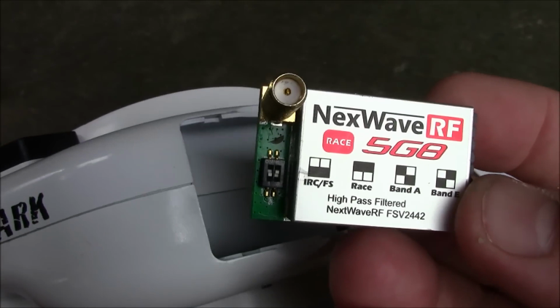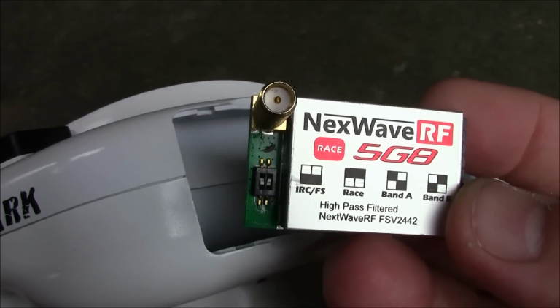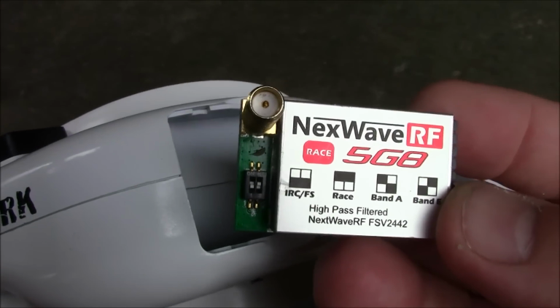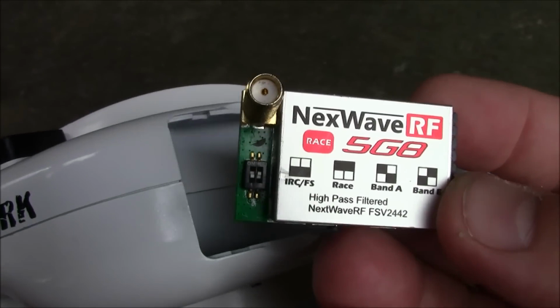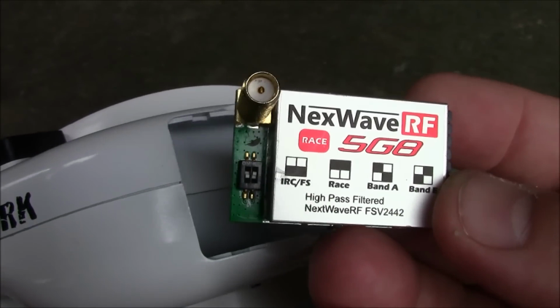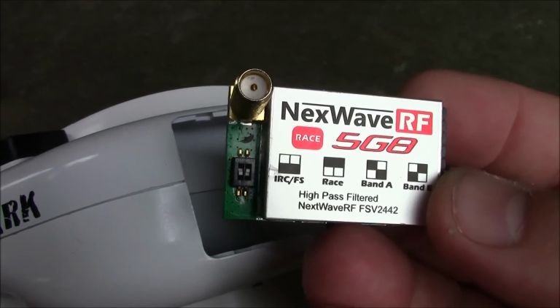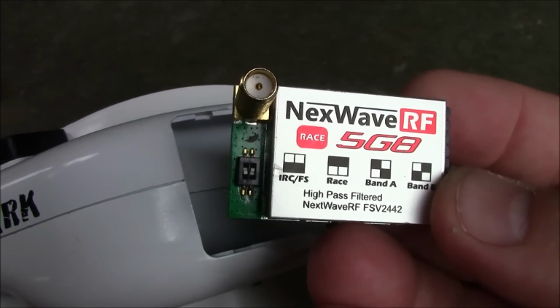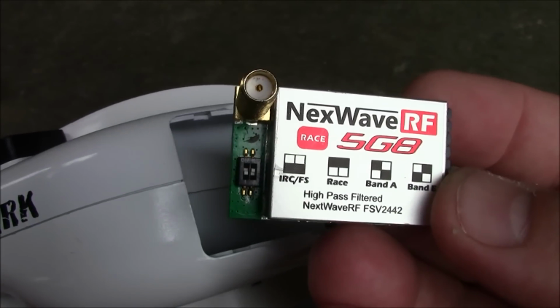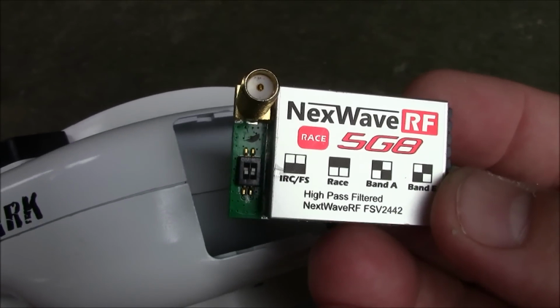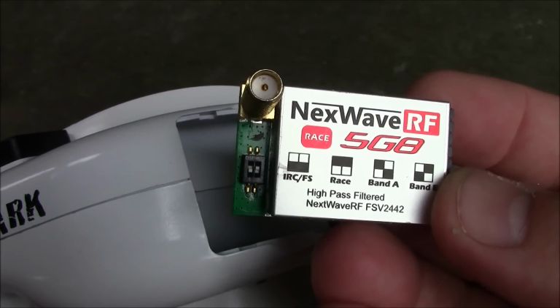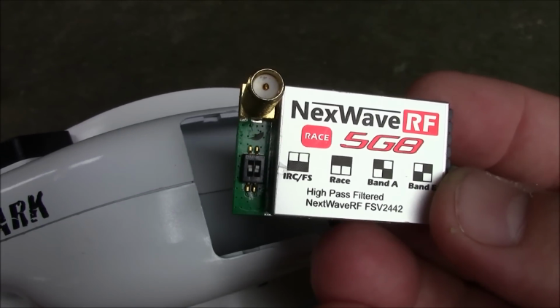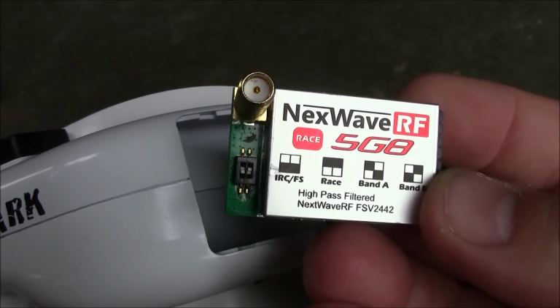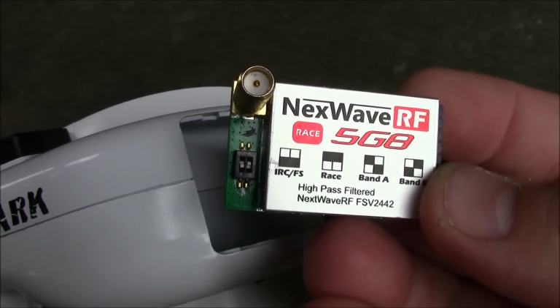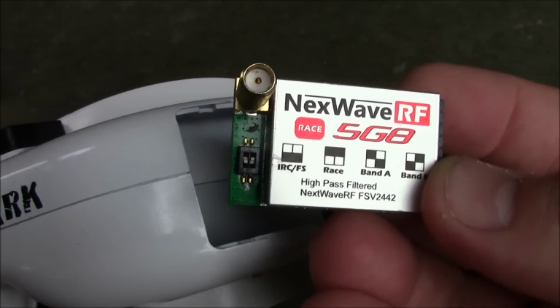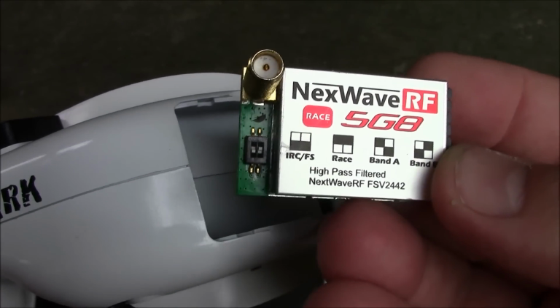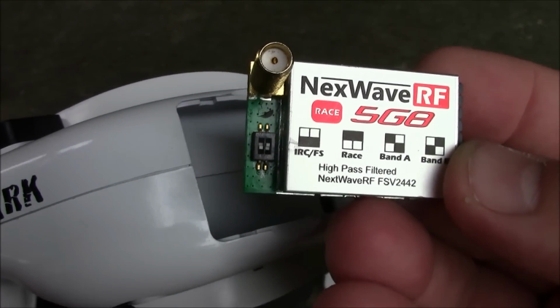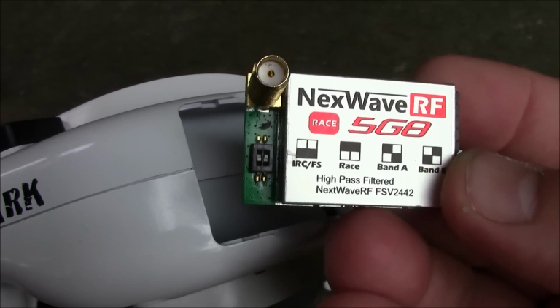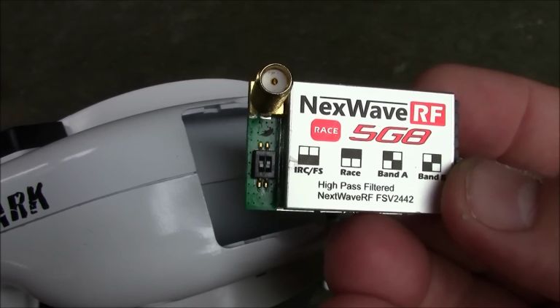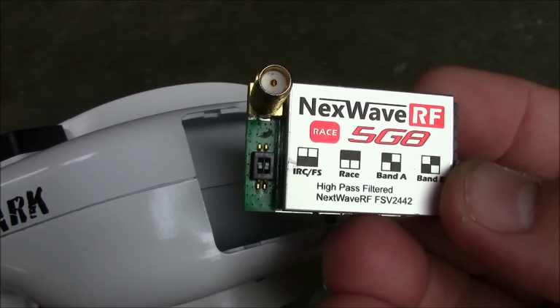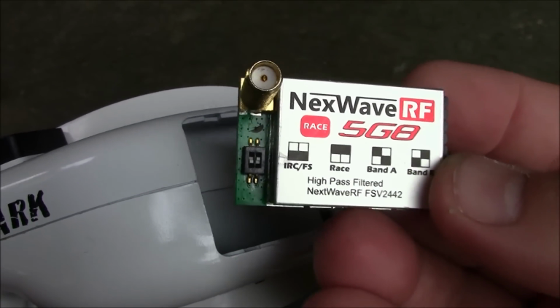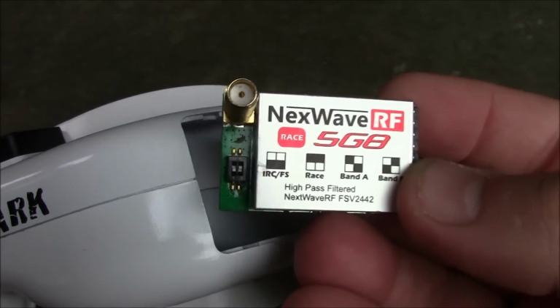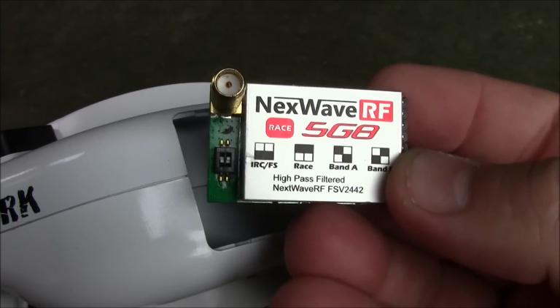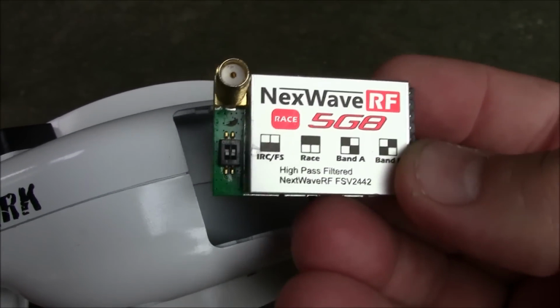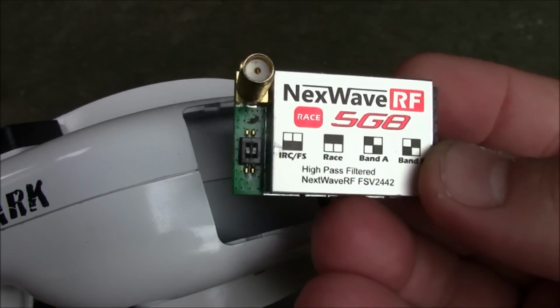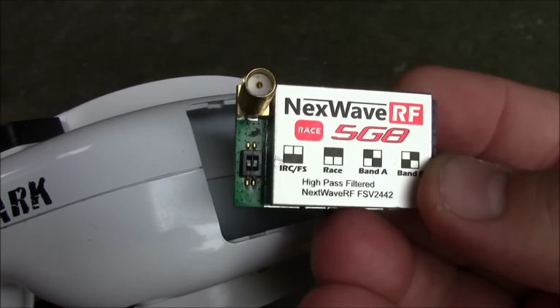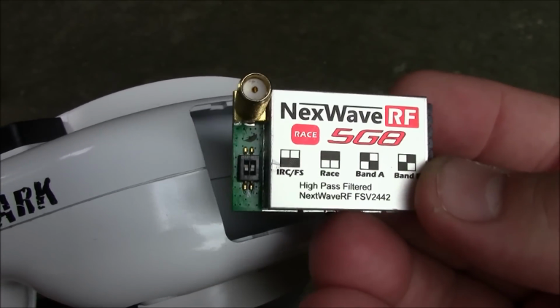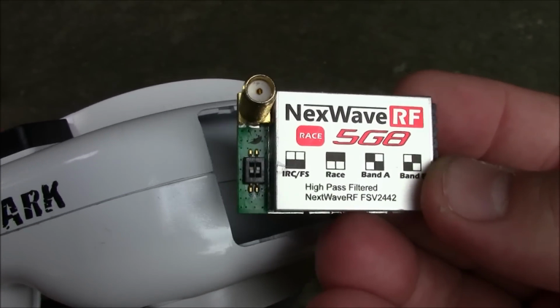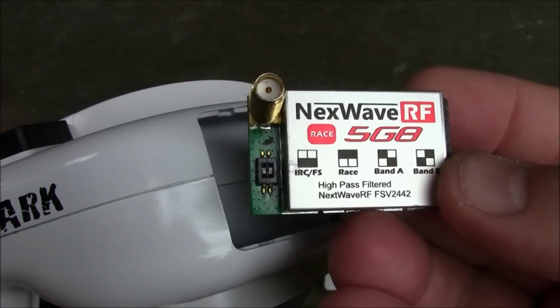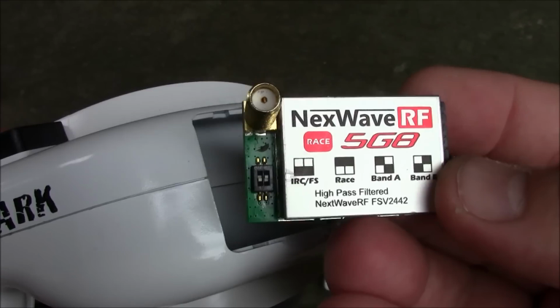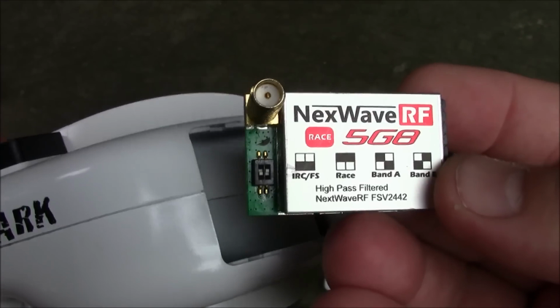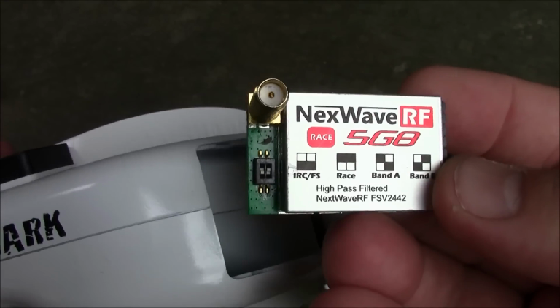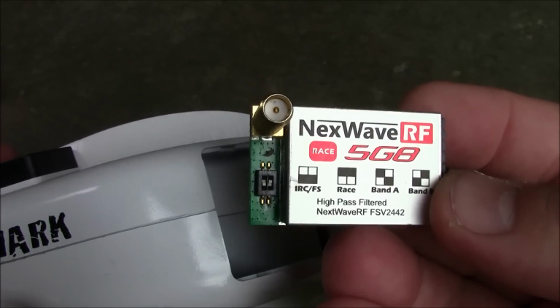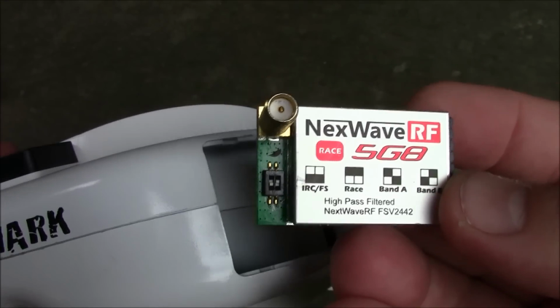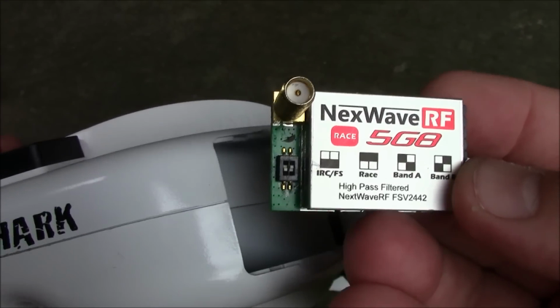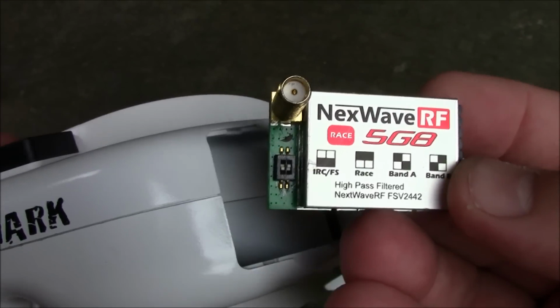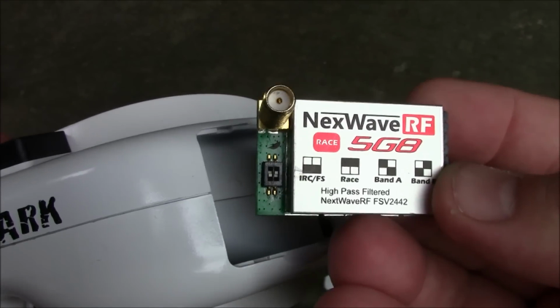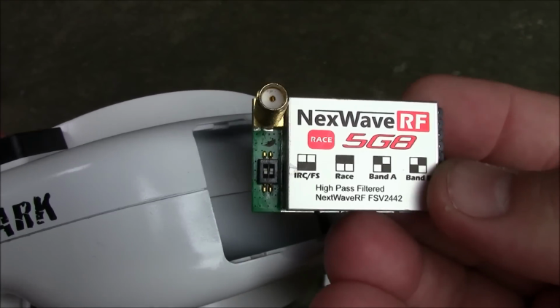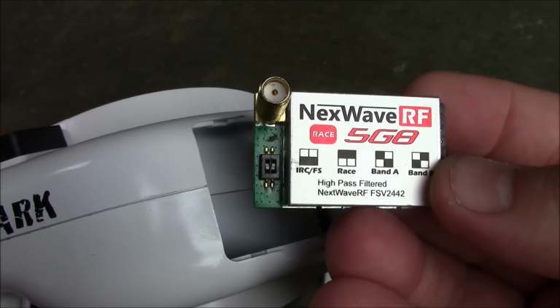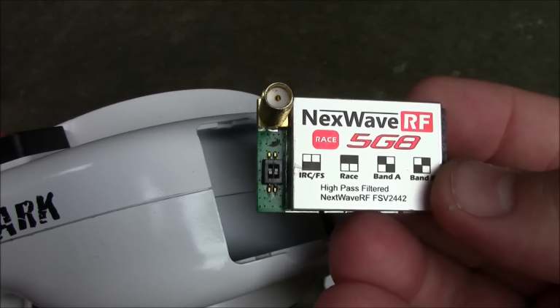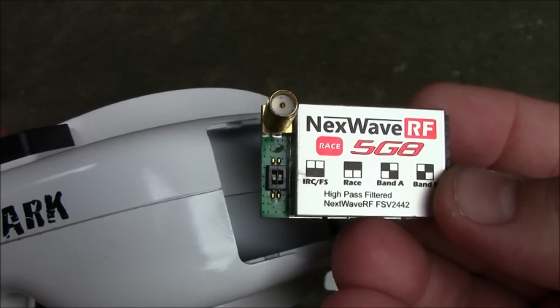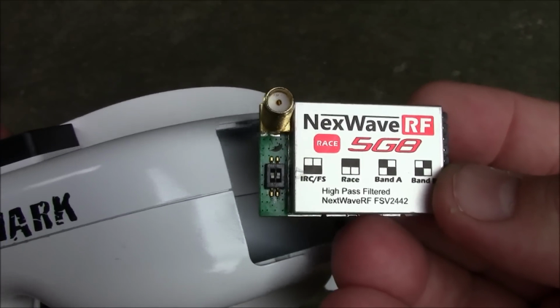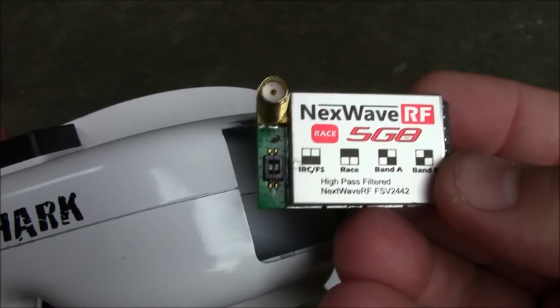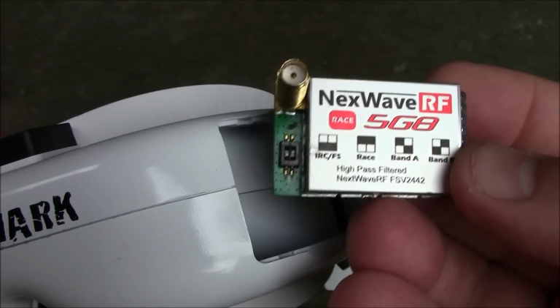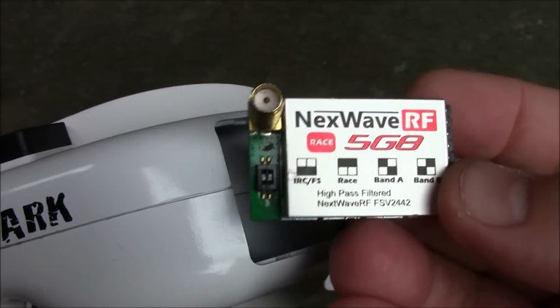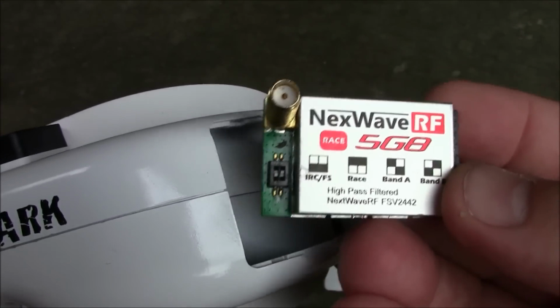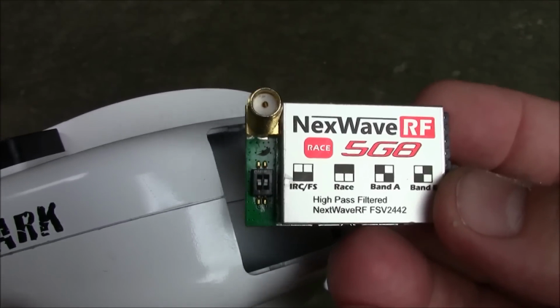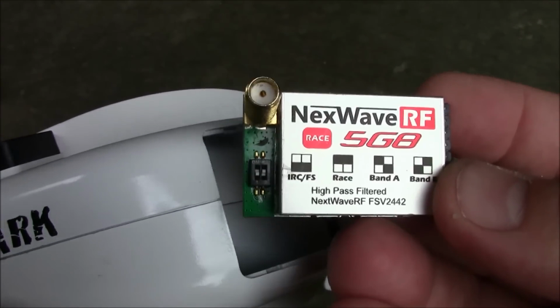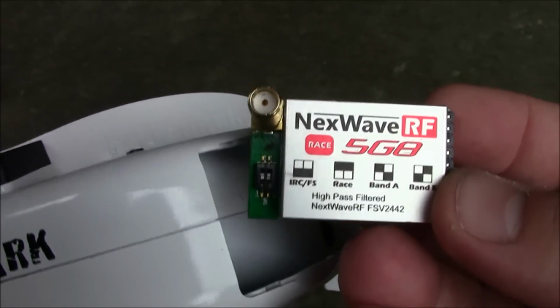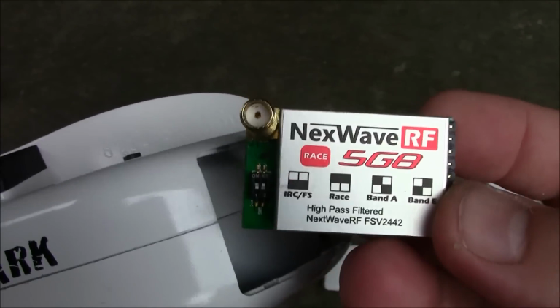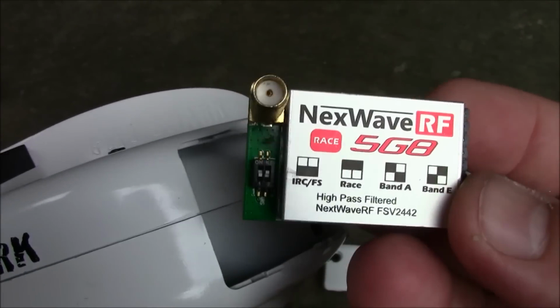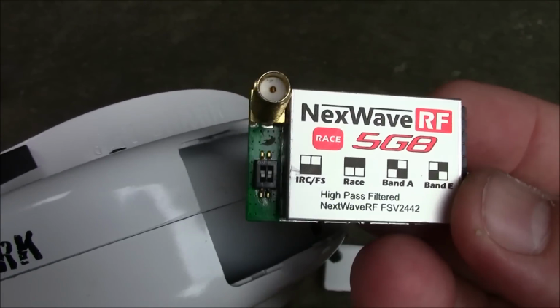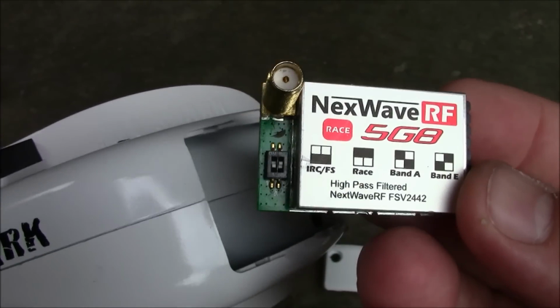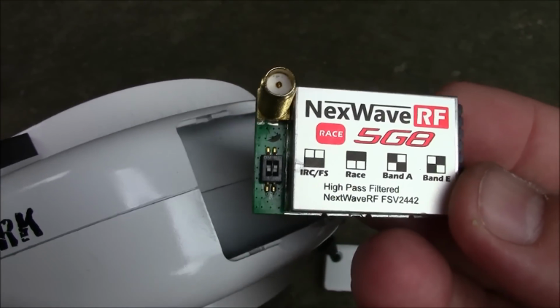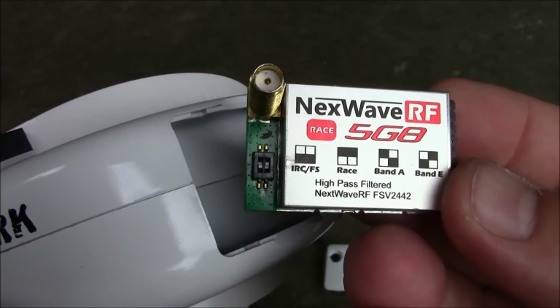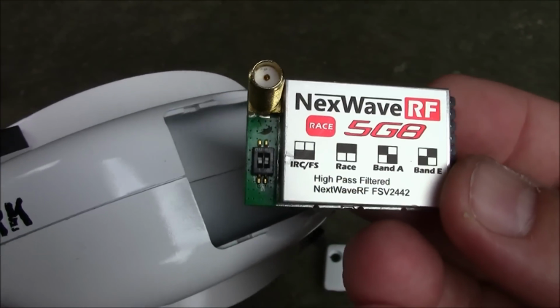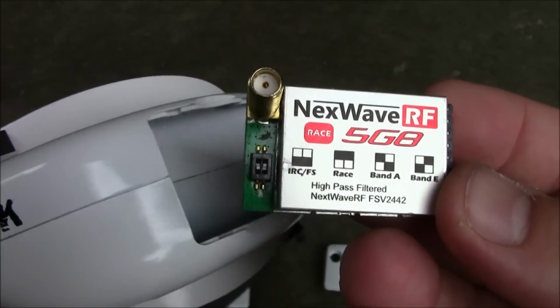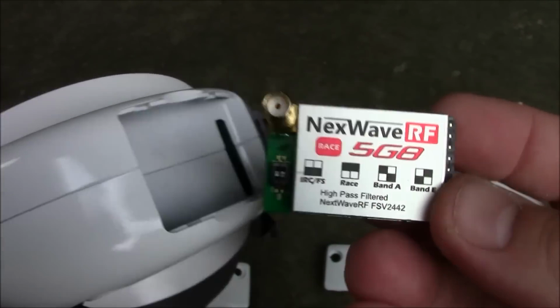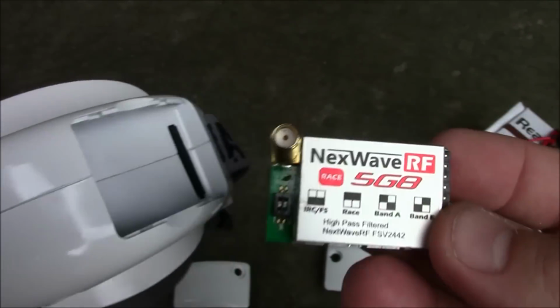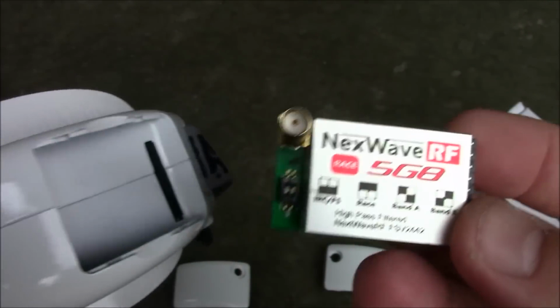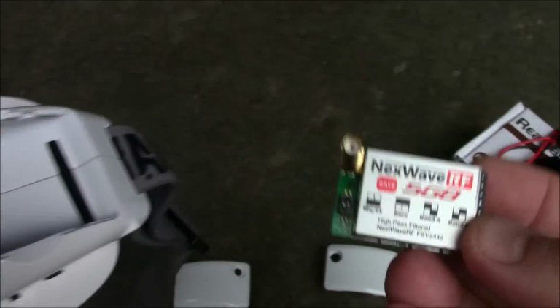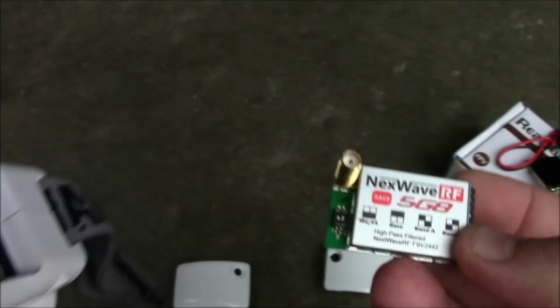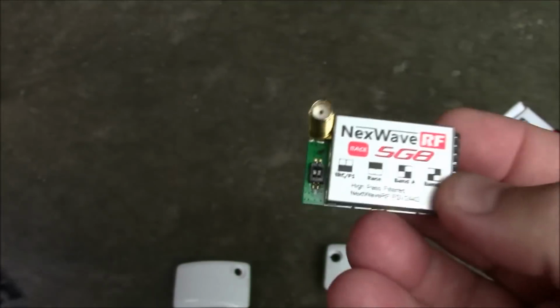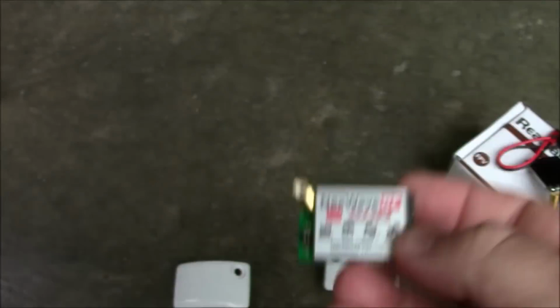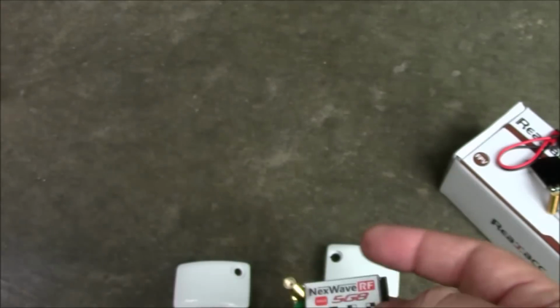Unless you're counting as you push the buttons — go all the way down and count up one, two, three, four, five — and figure out what channel you're on.